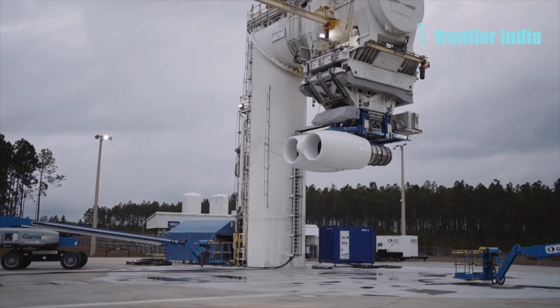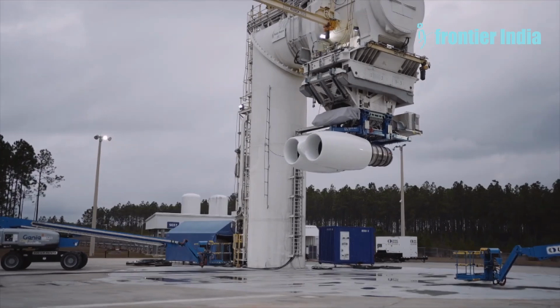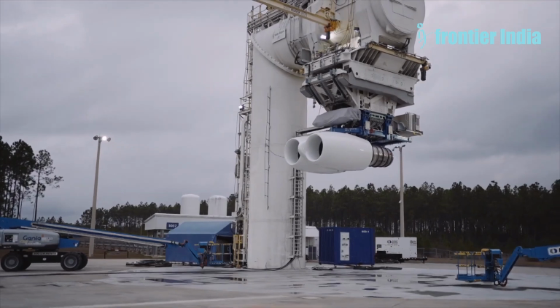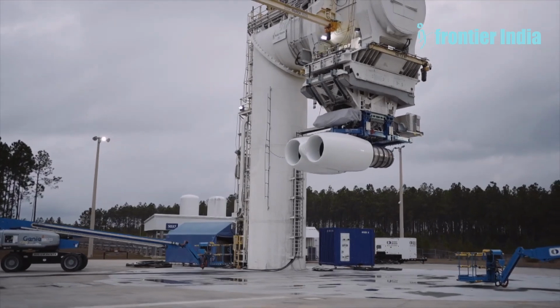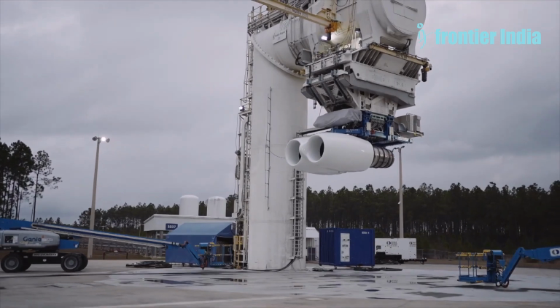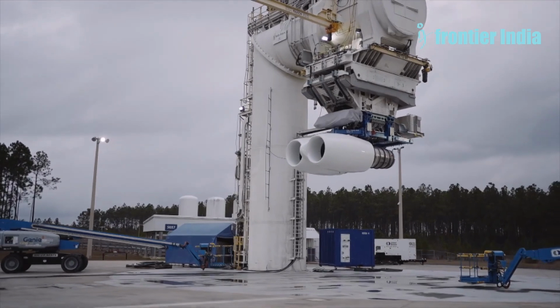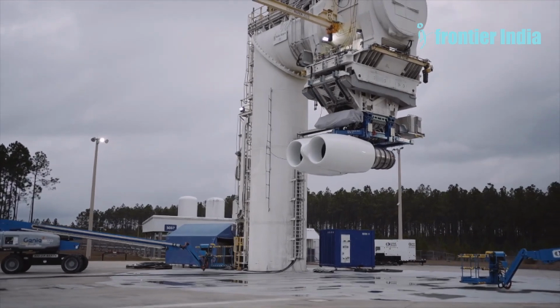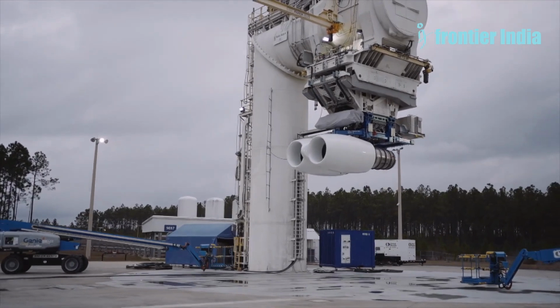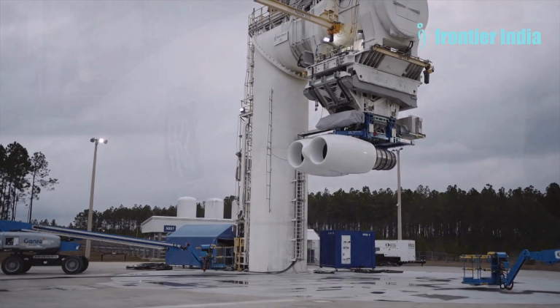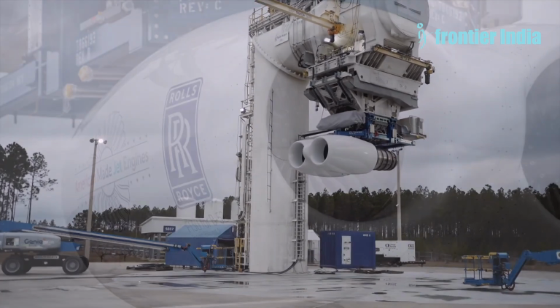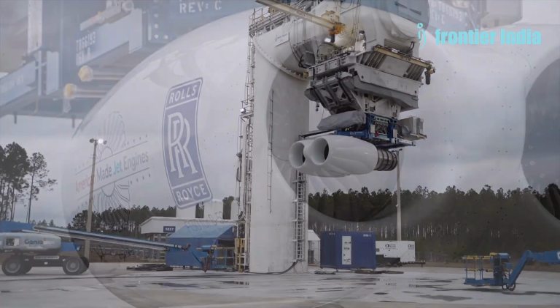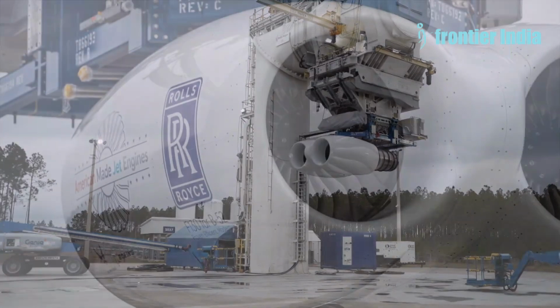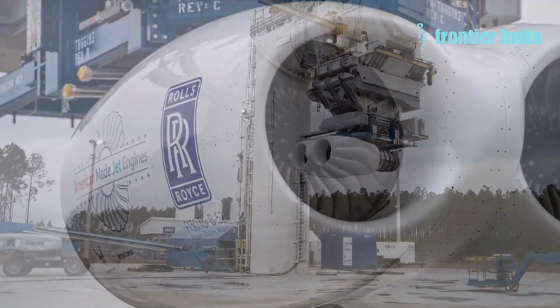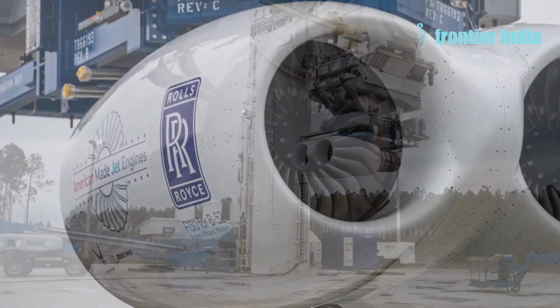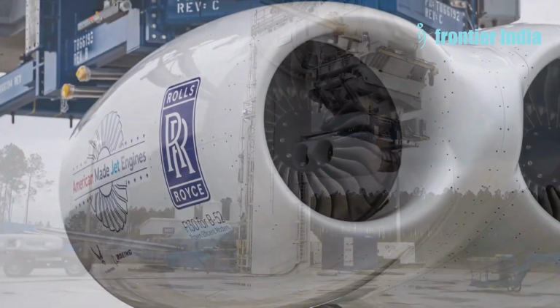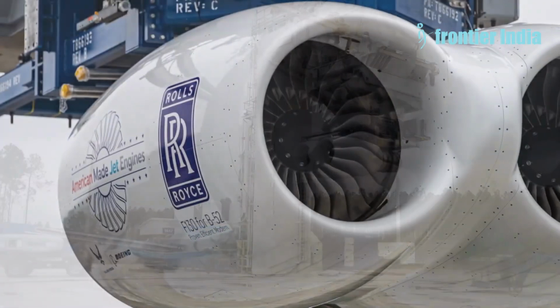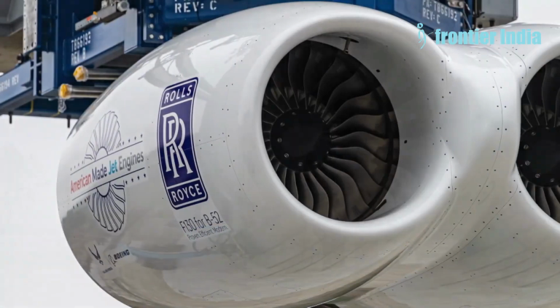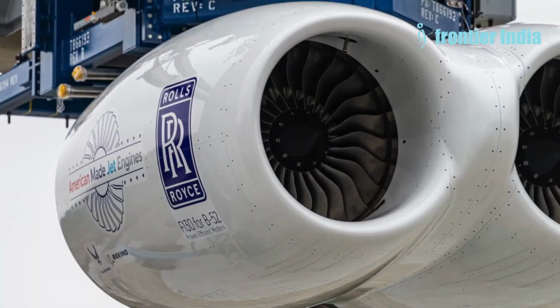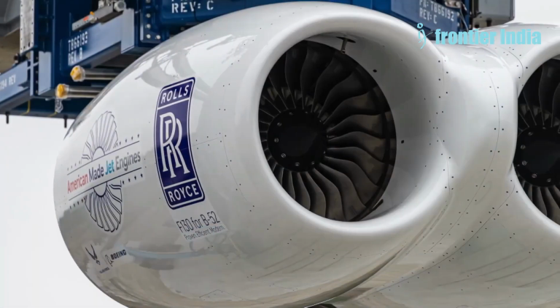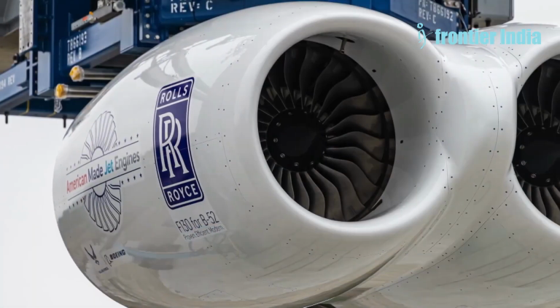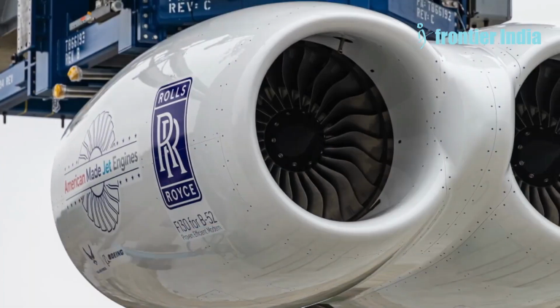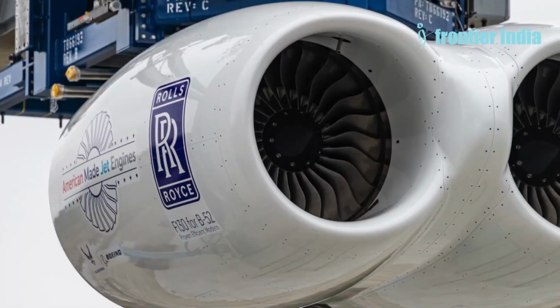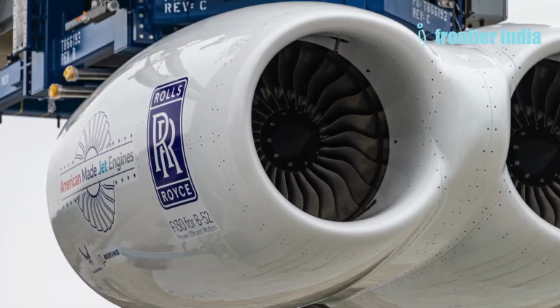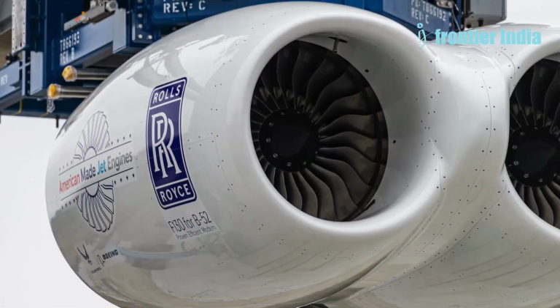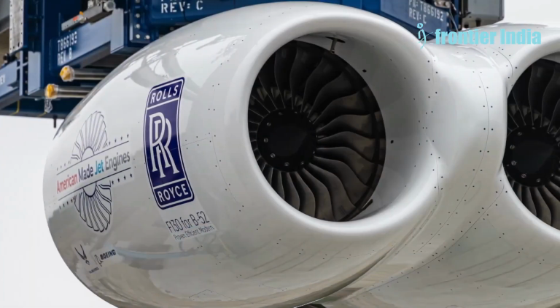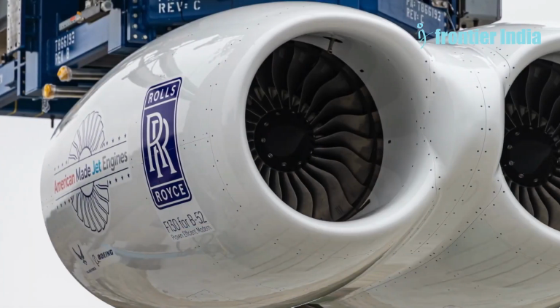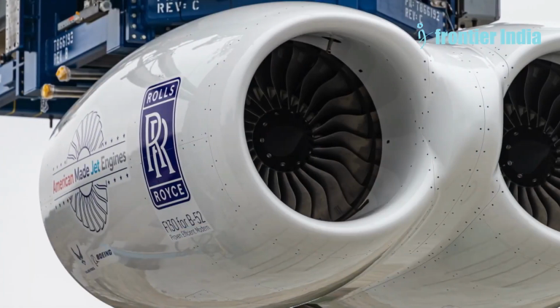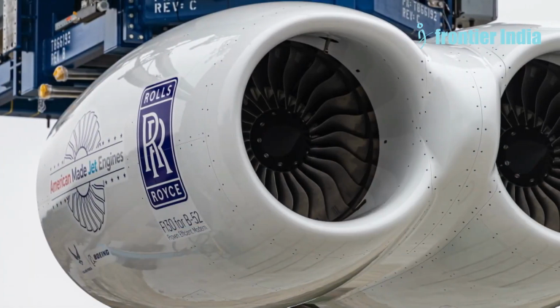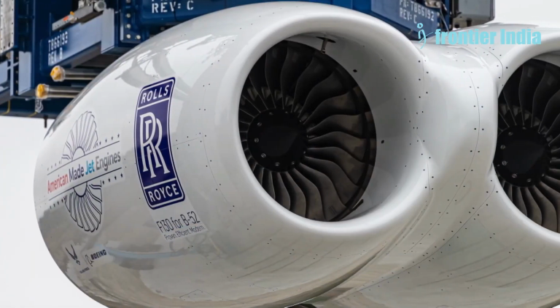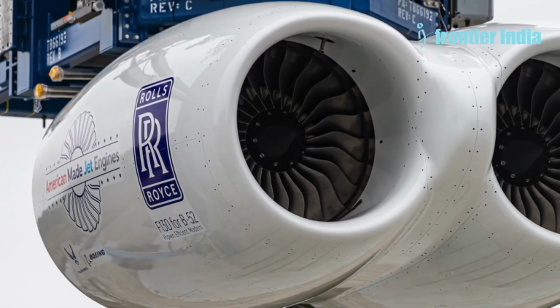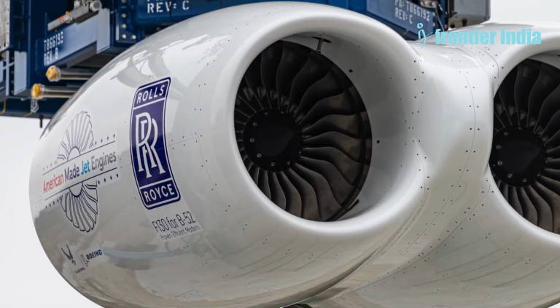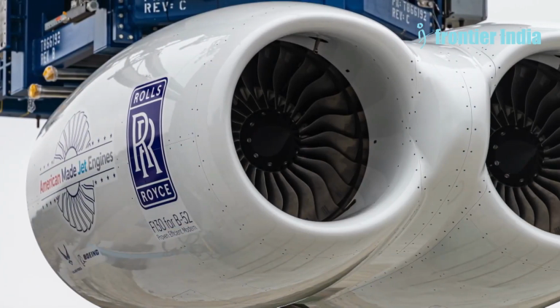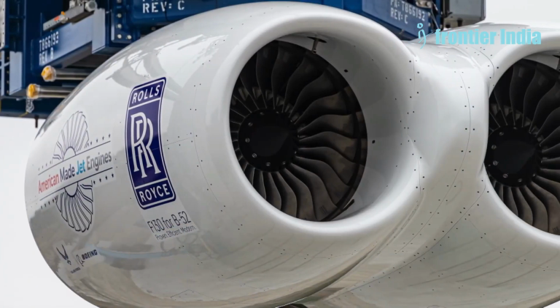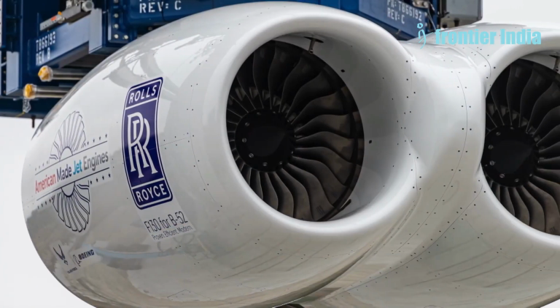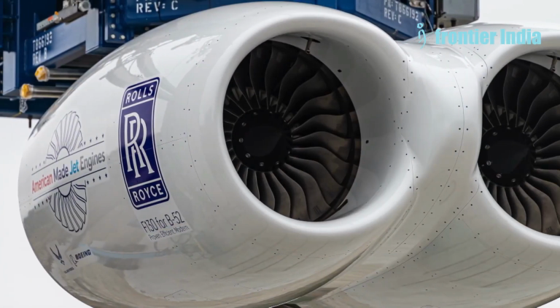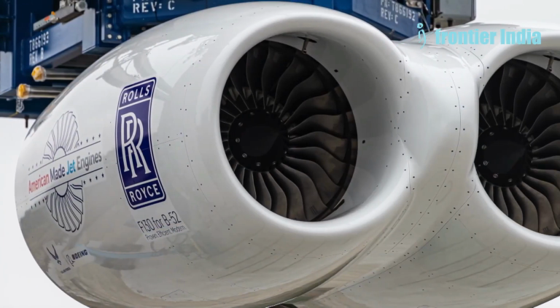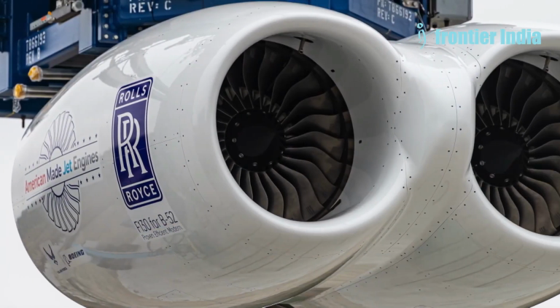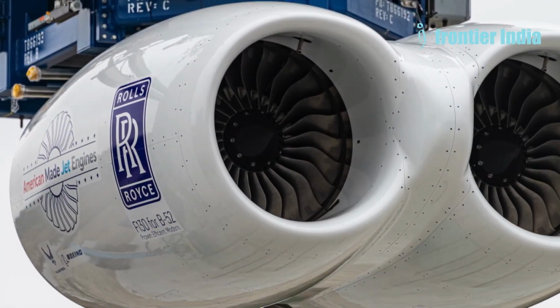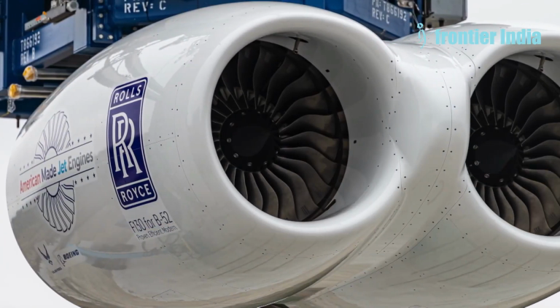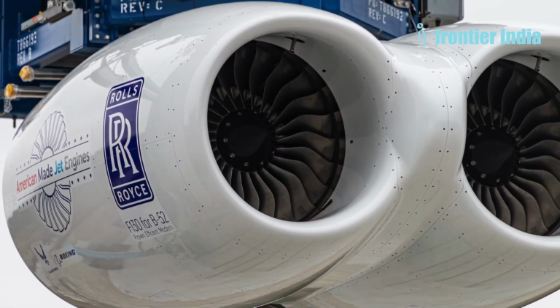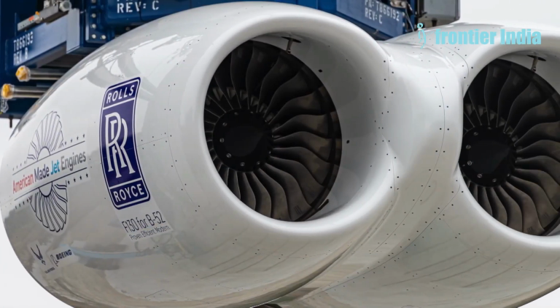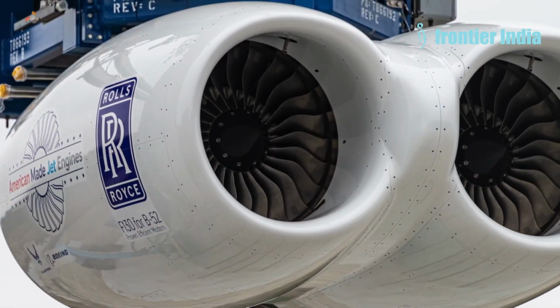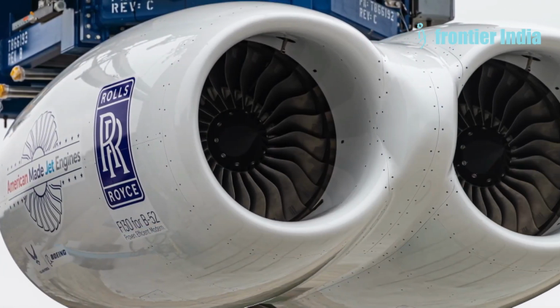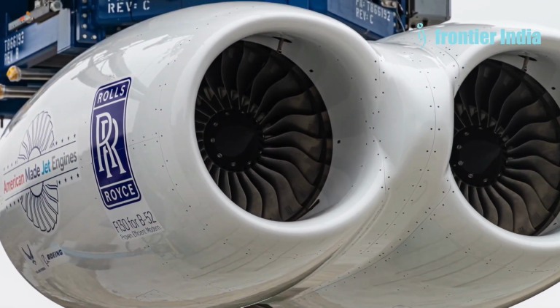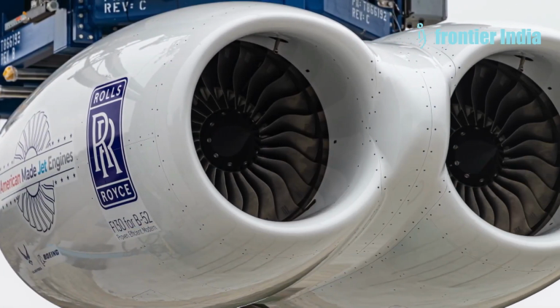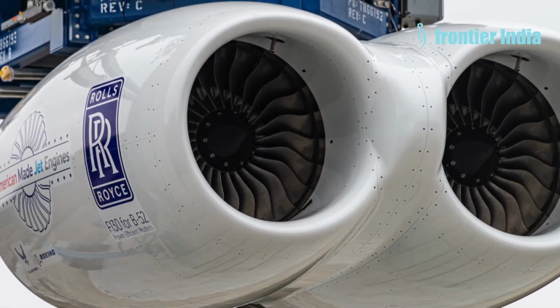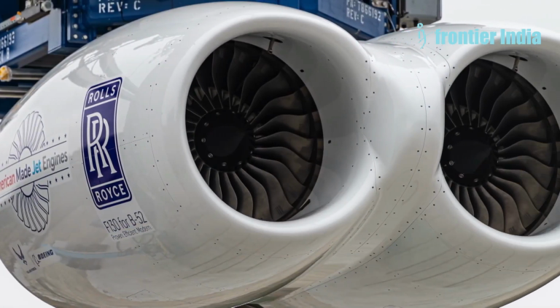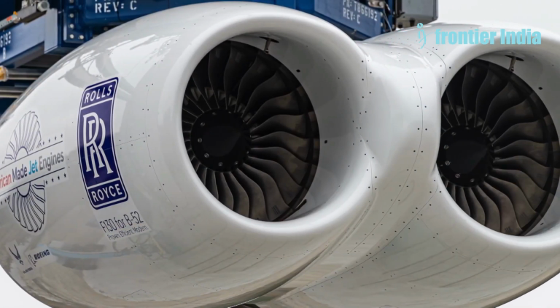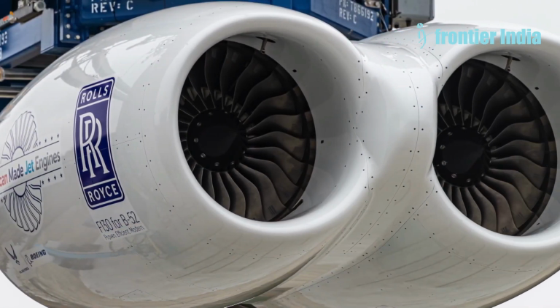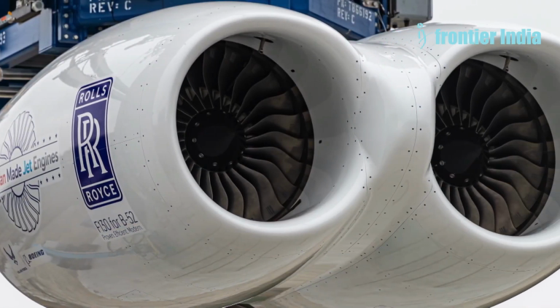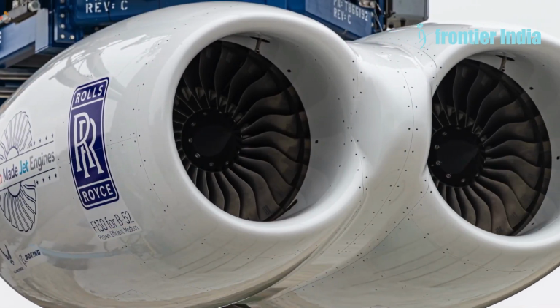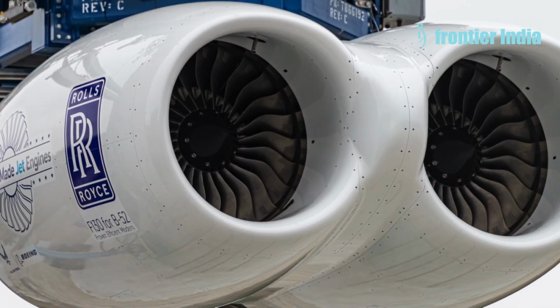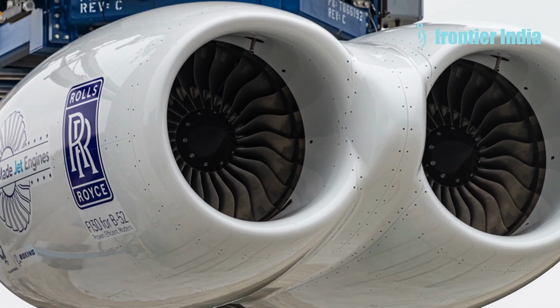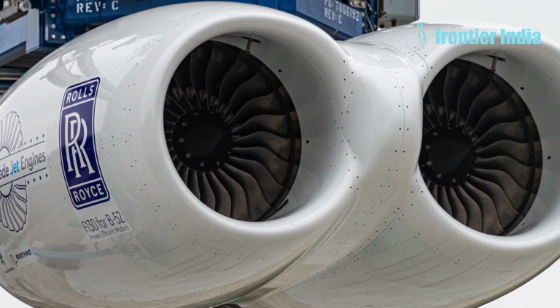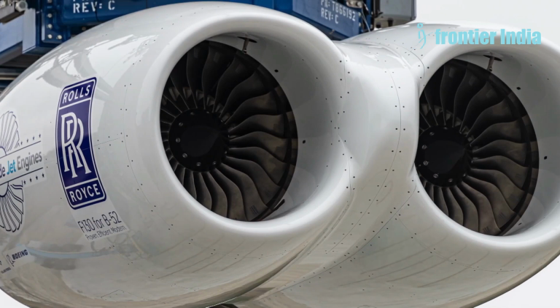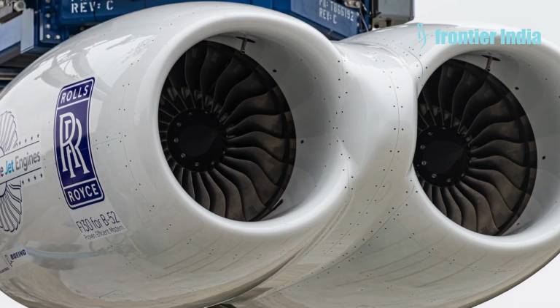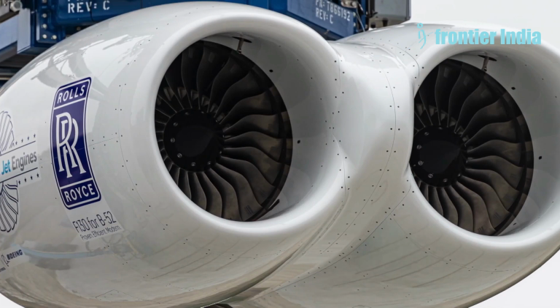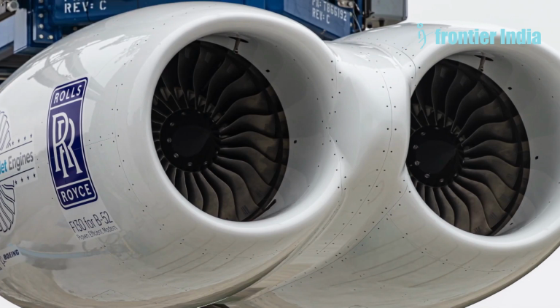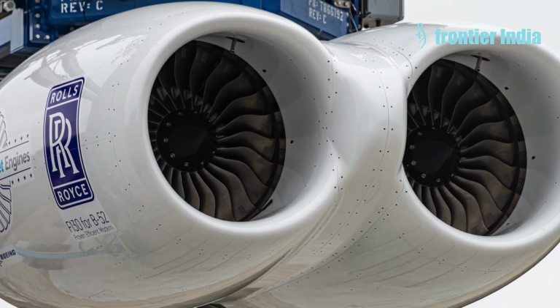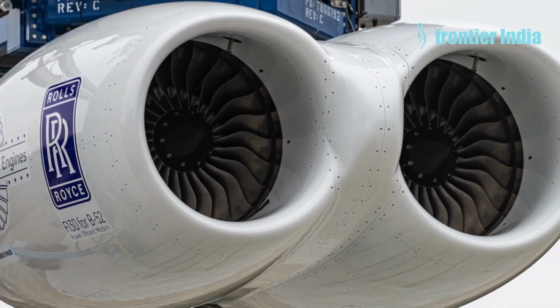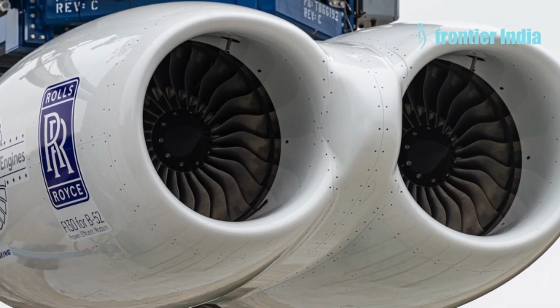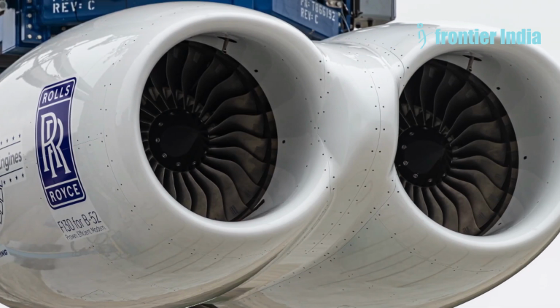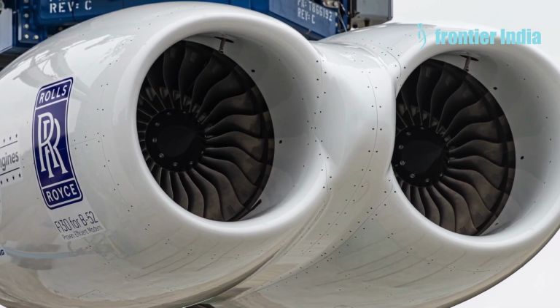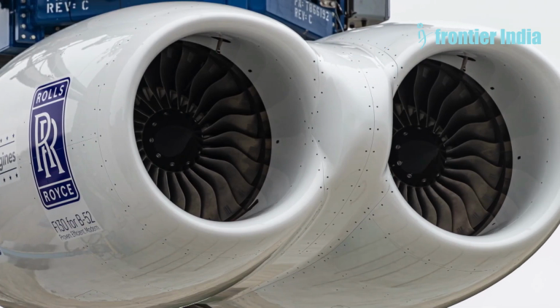The contract, worth $2.604 billion, includes the delivery of 648 engines, associated equipment, and technical documentation.